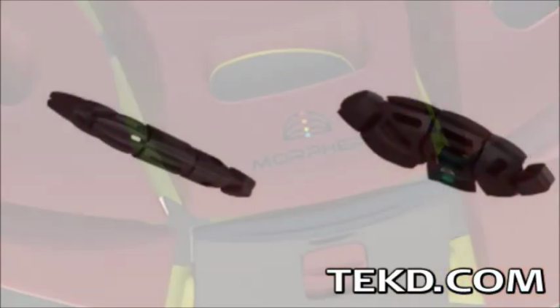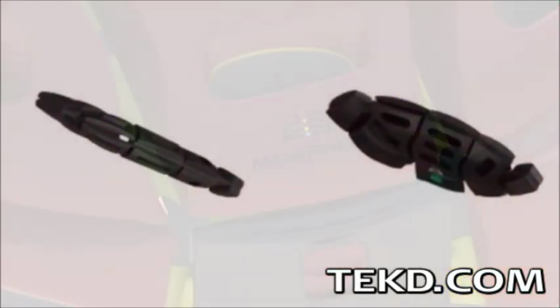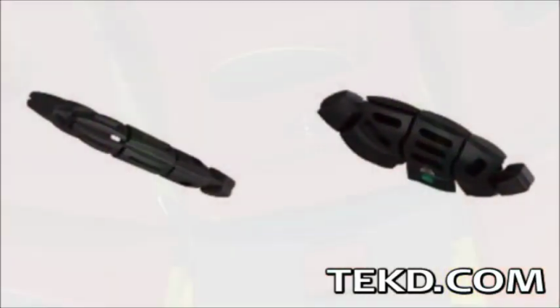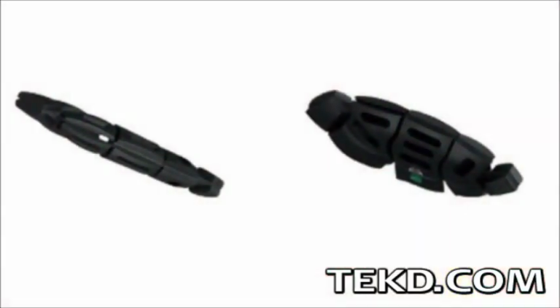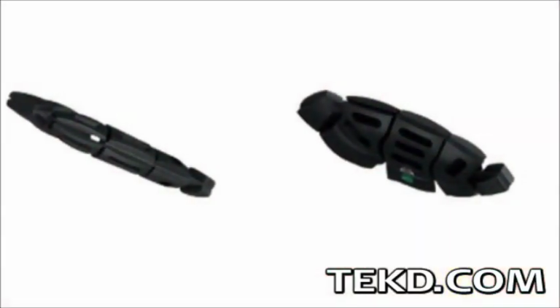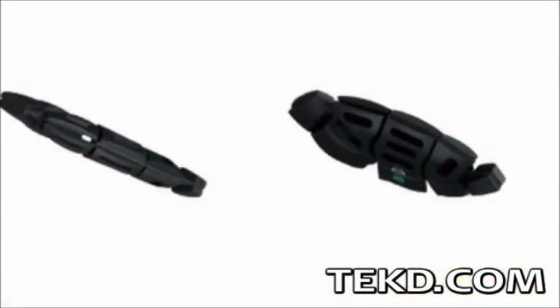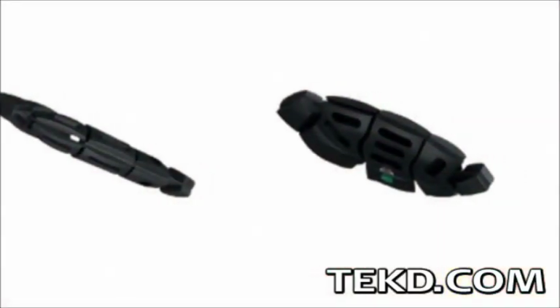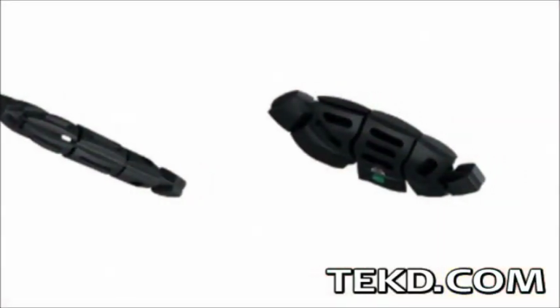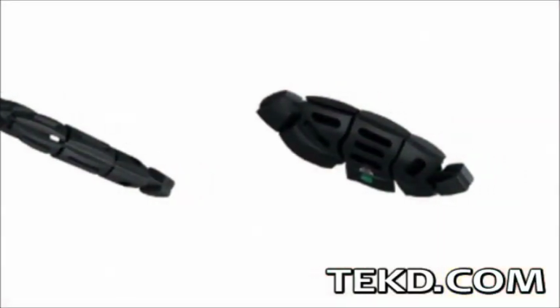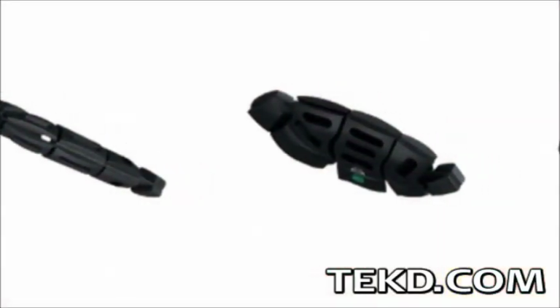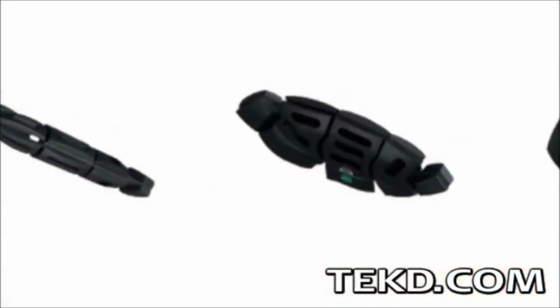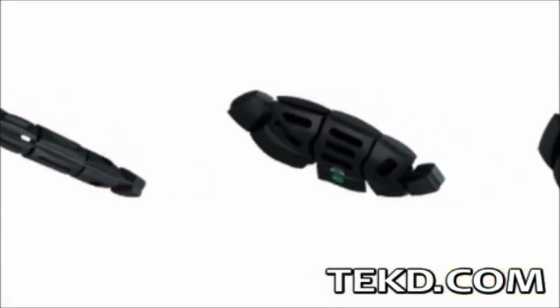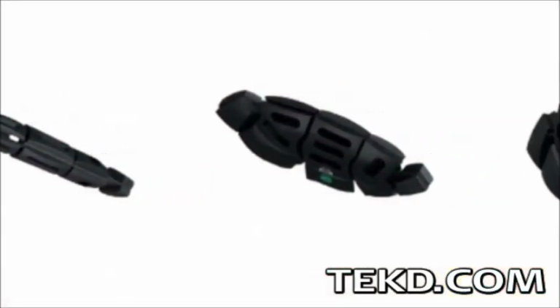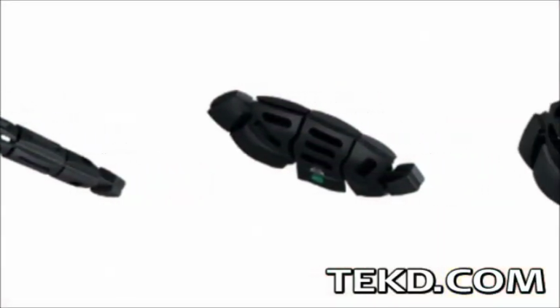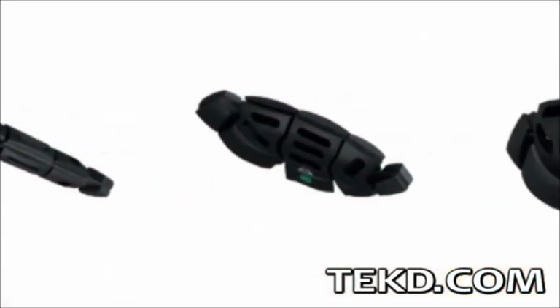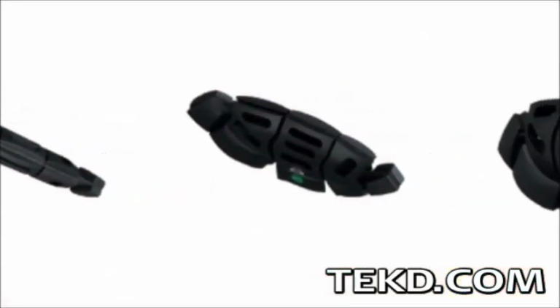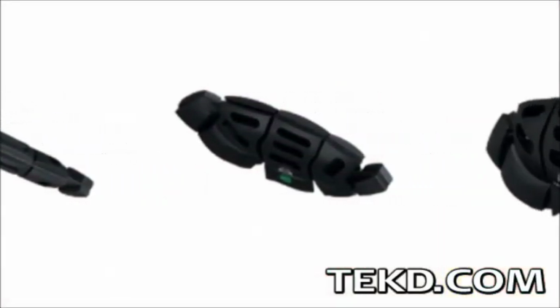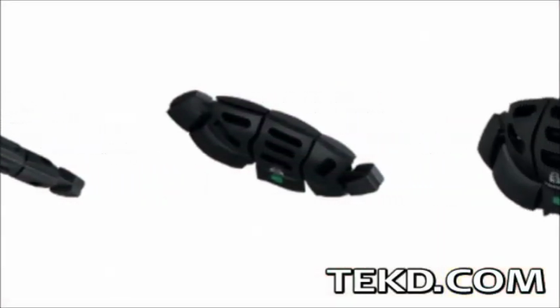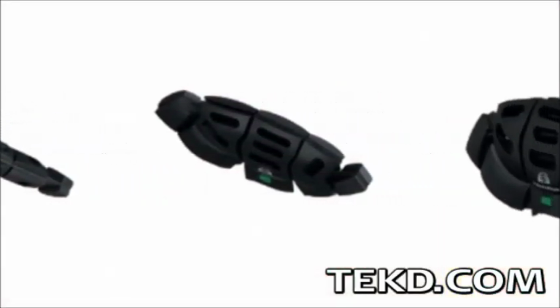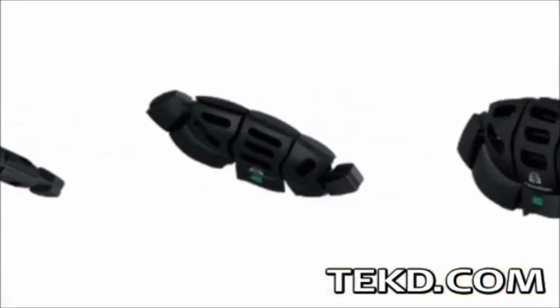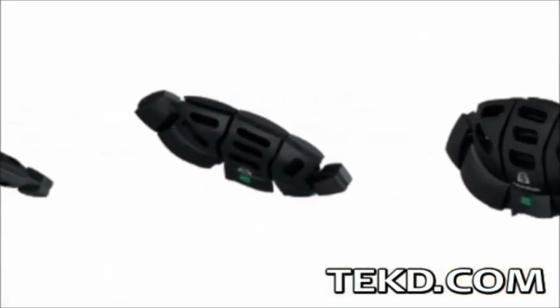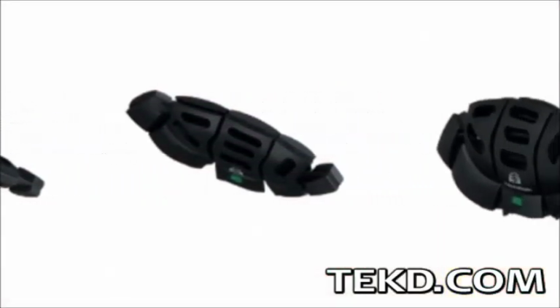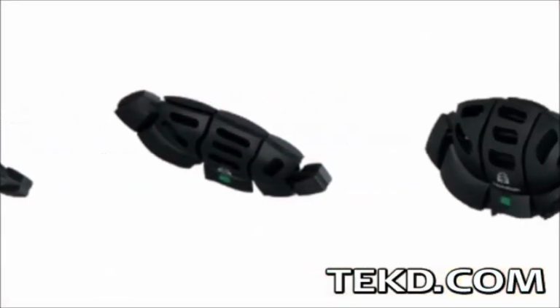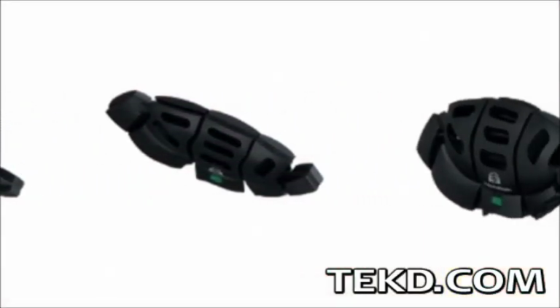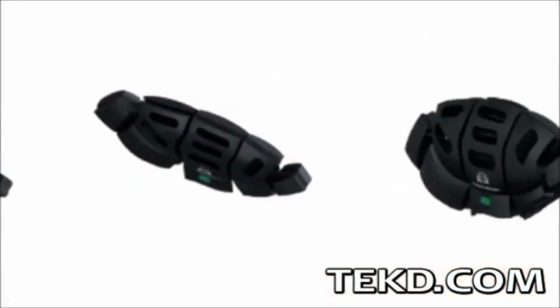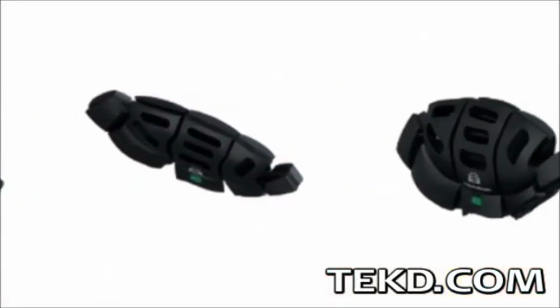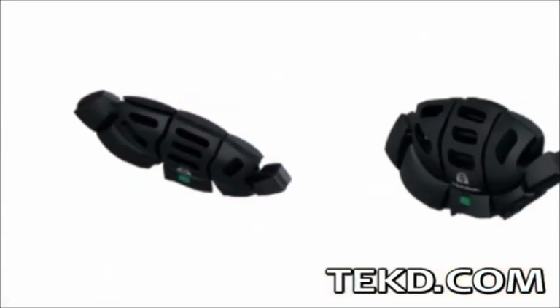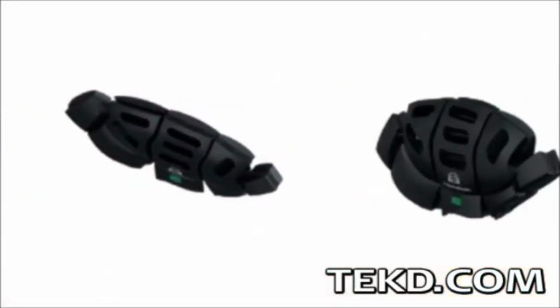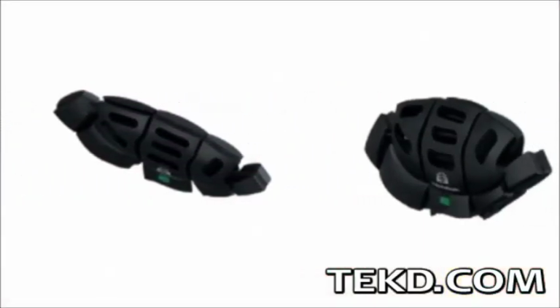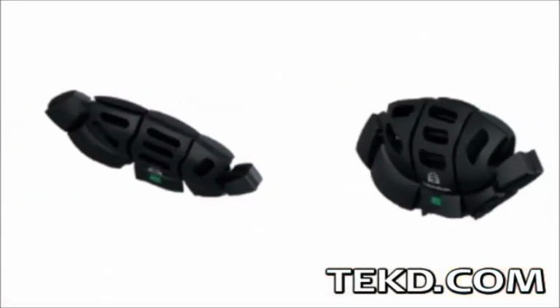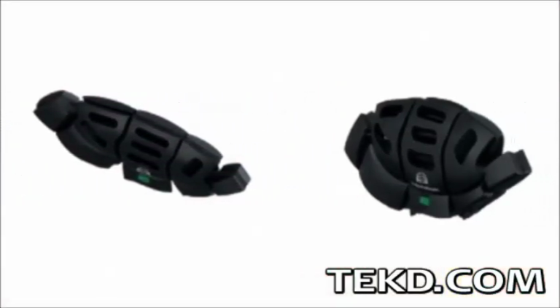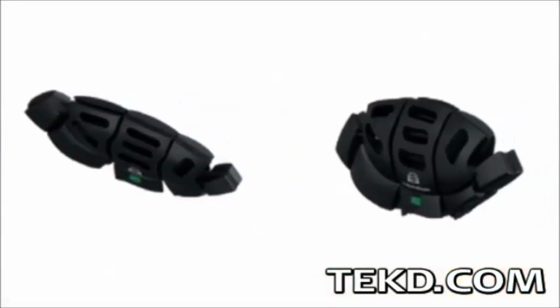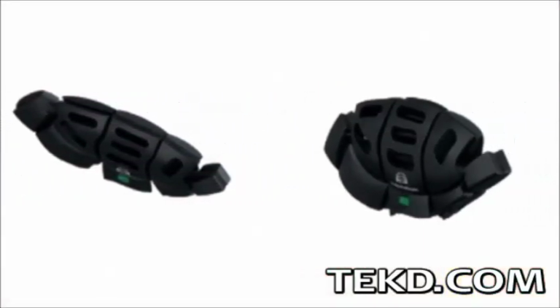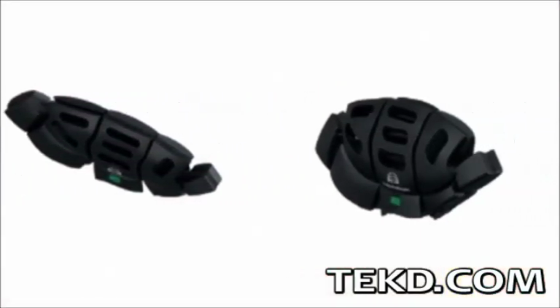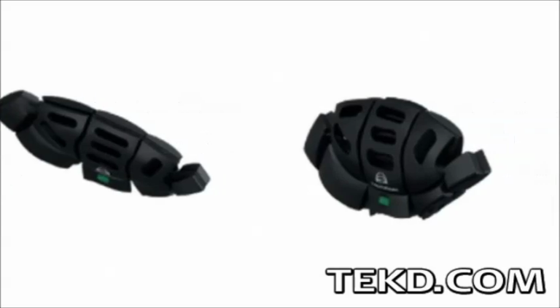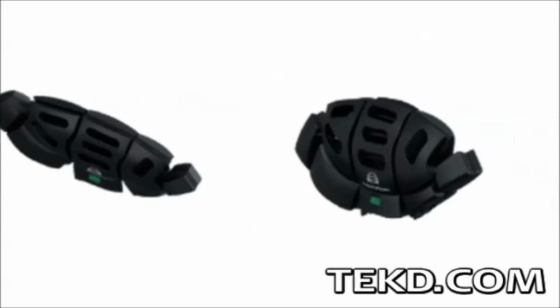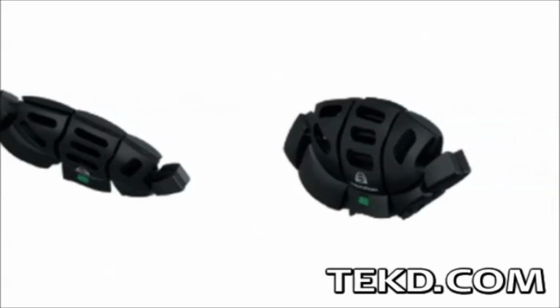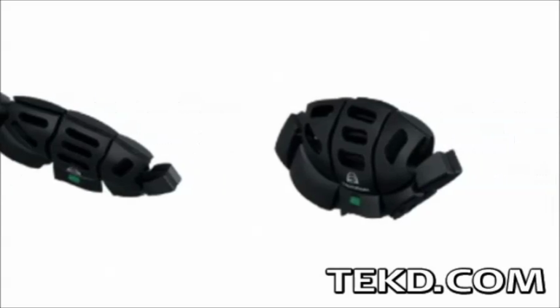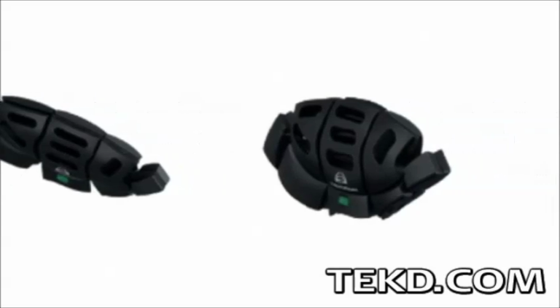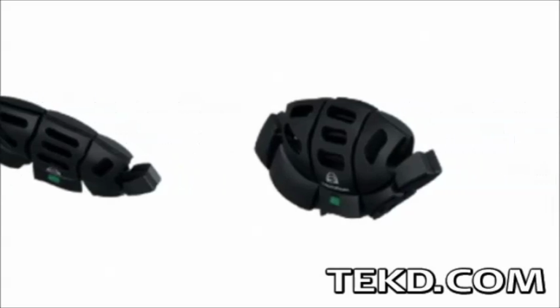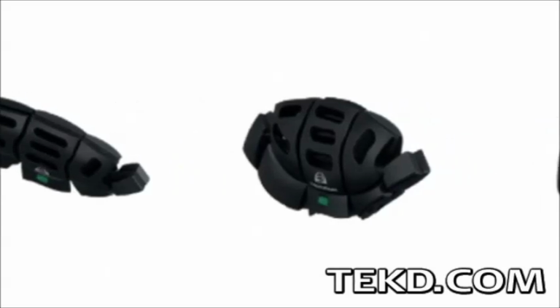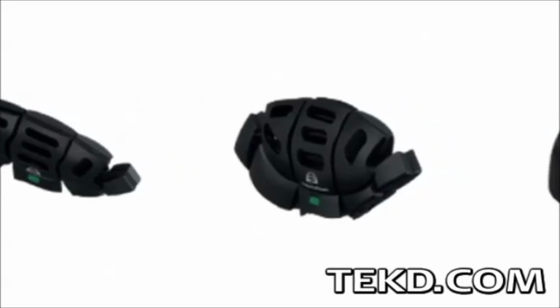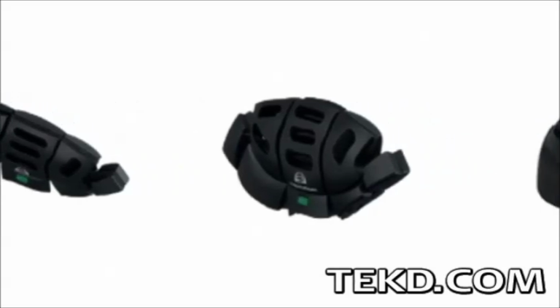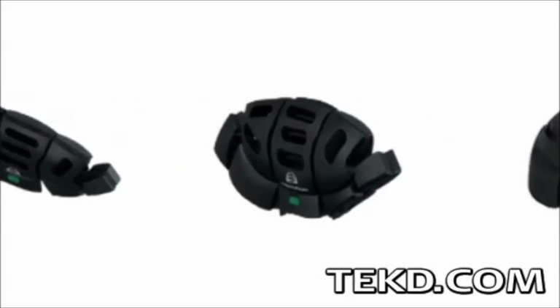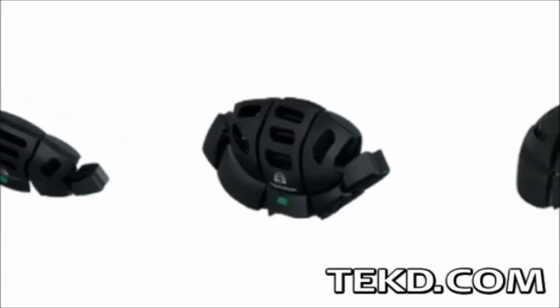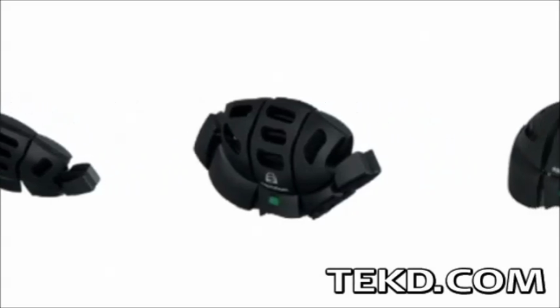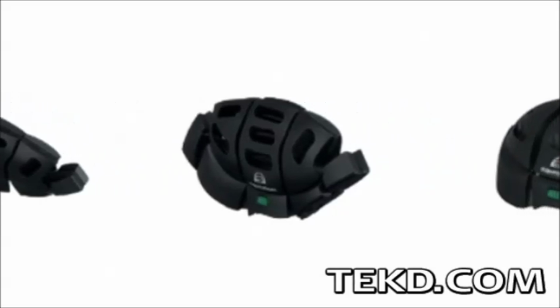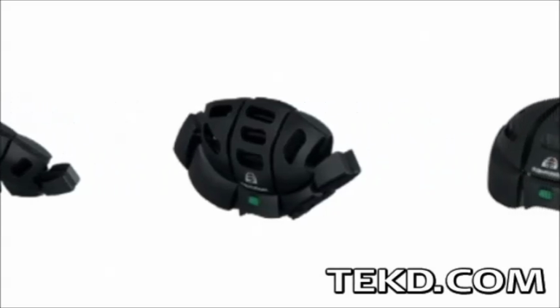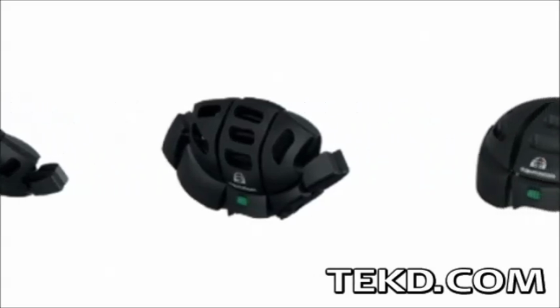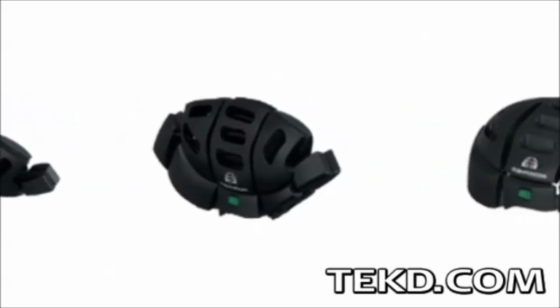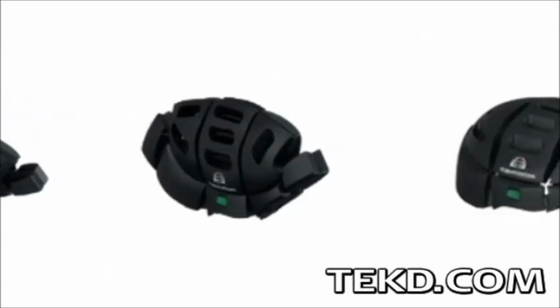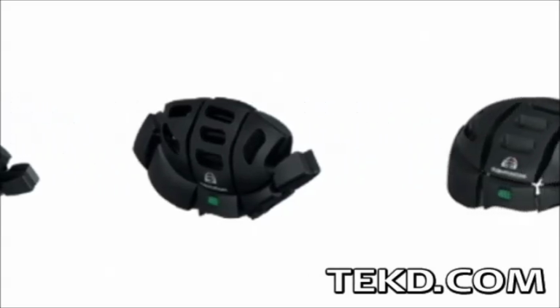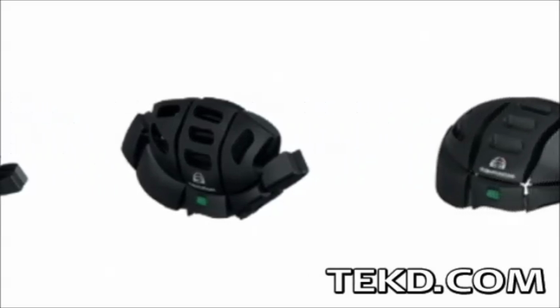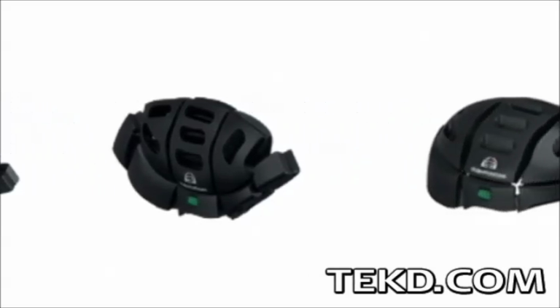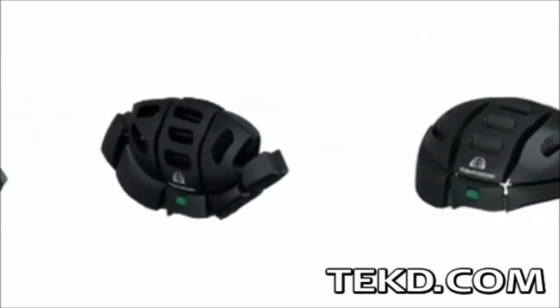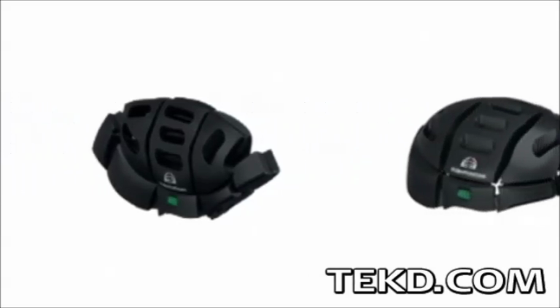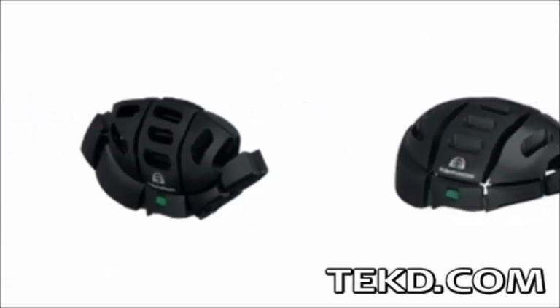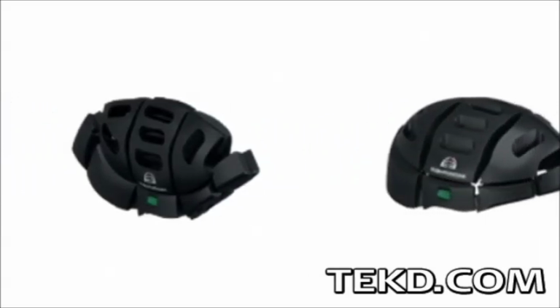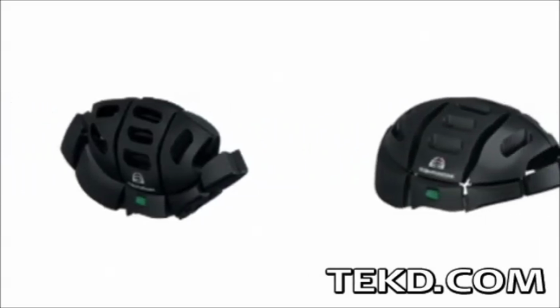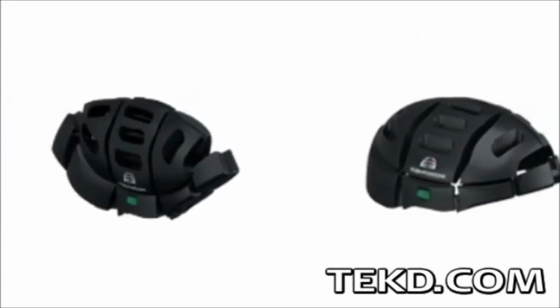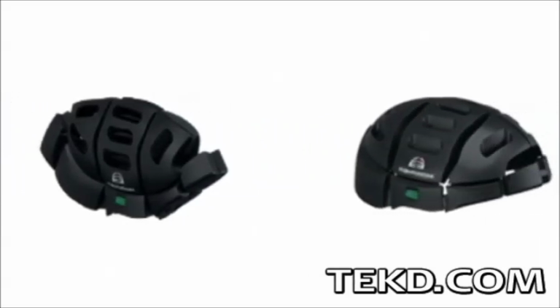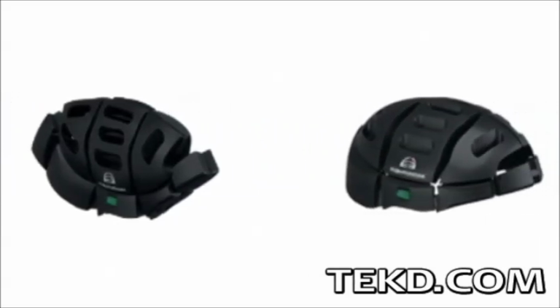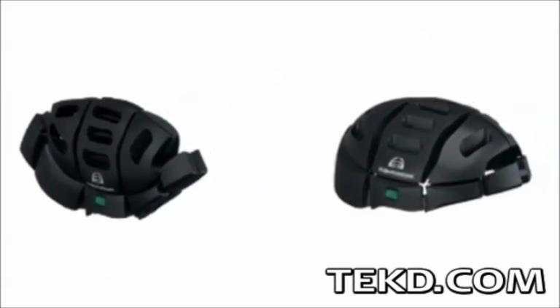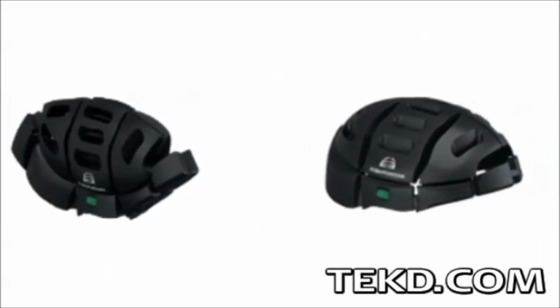Morpher is a new idea in bicycle safety that unfolds from a compact package into a protective helmet that exceeds all relevant safety standards.